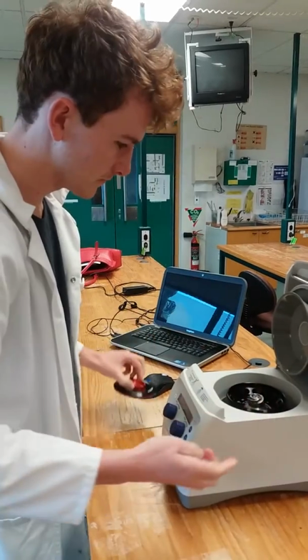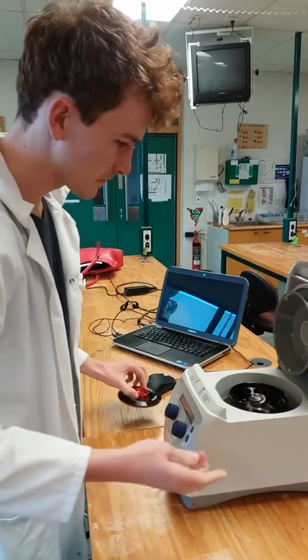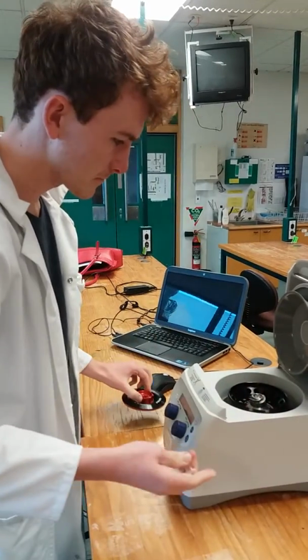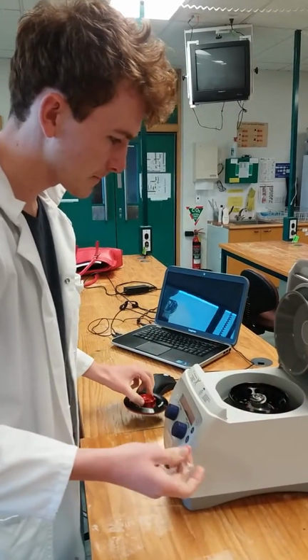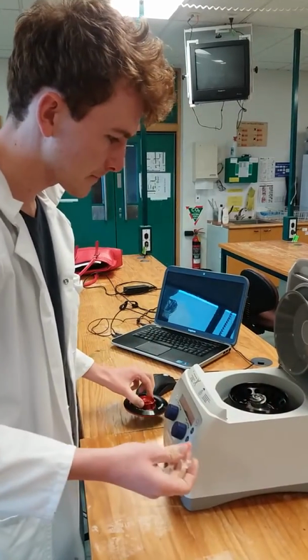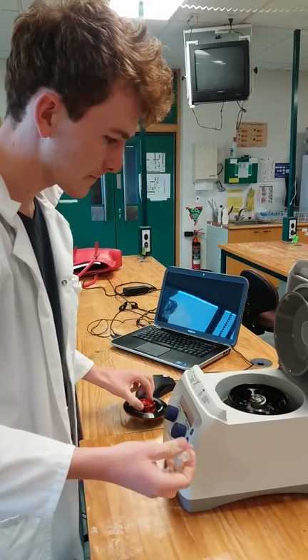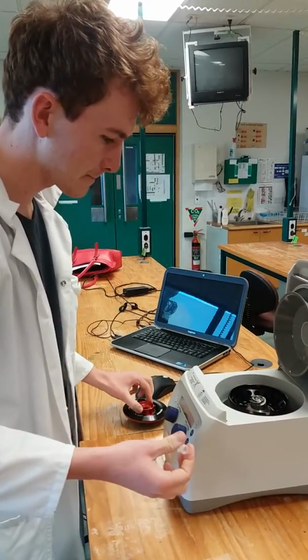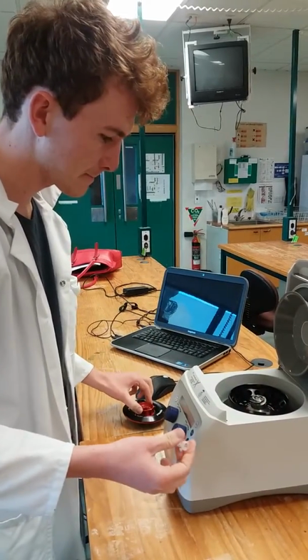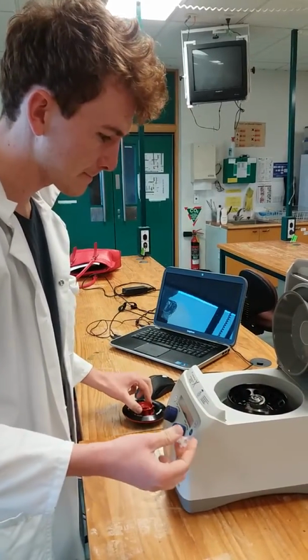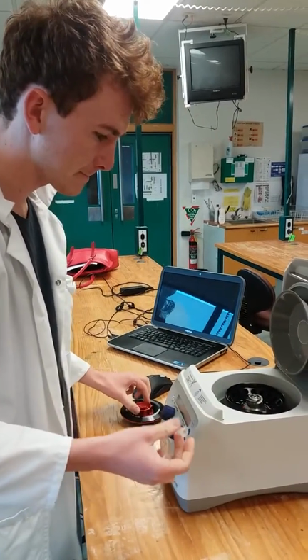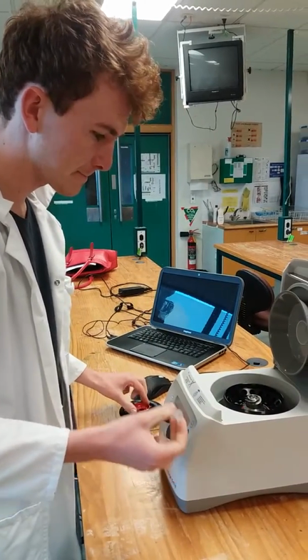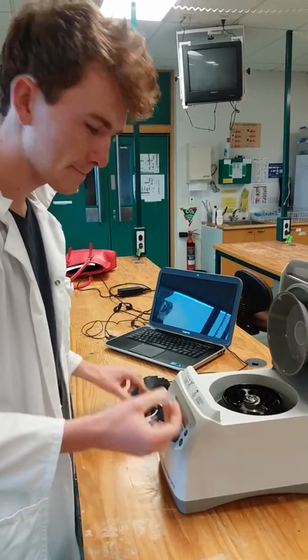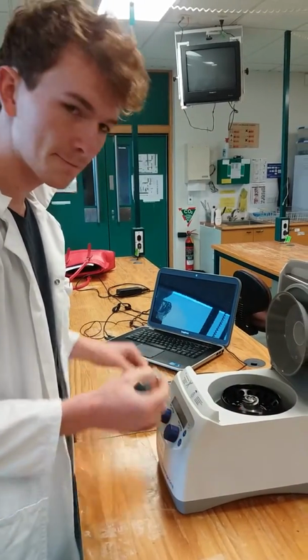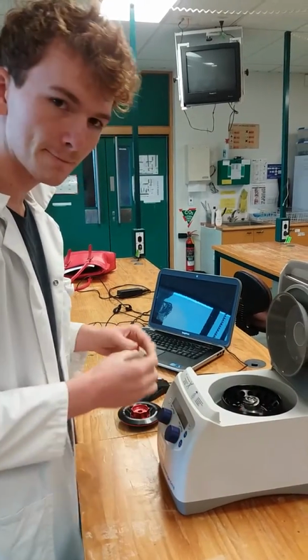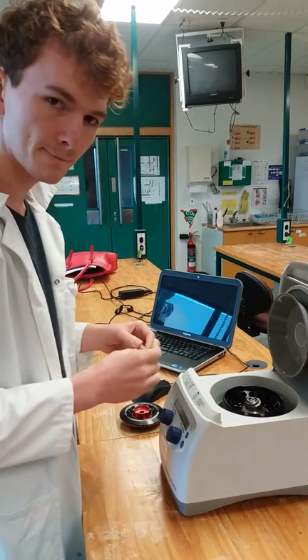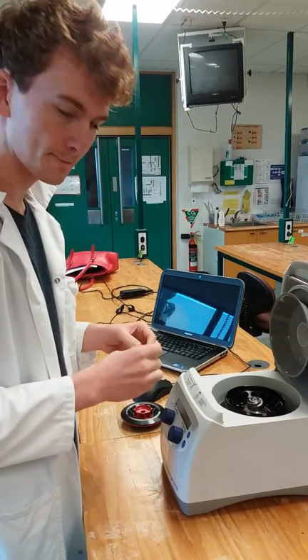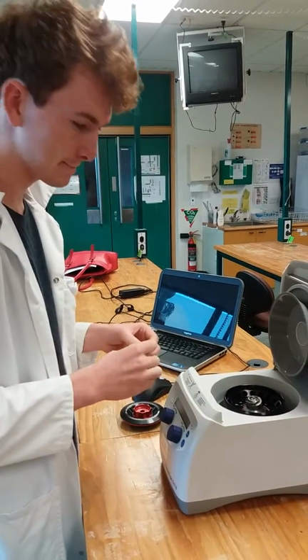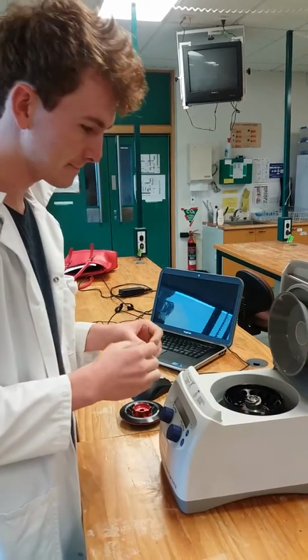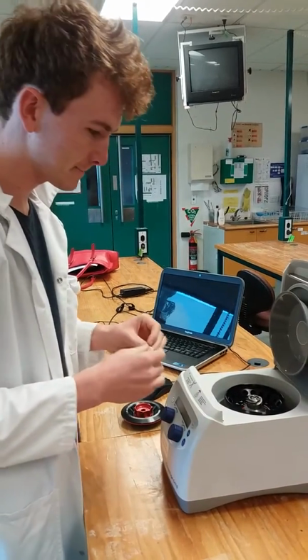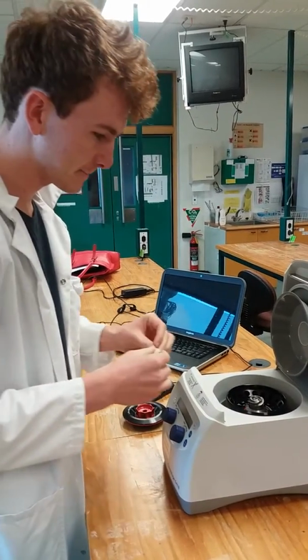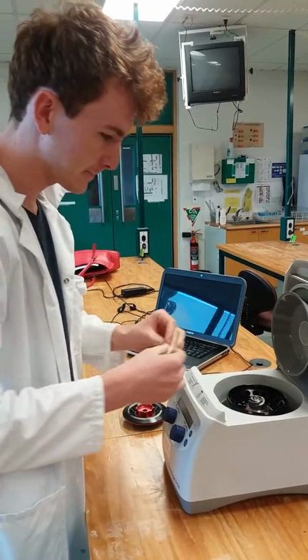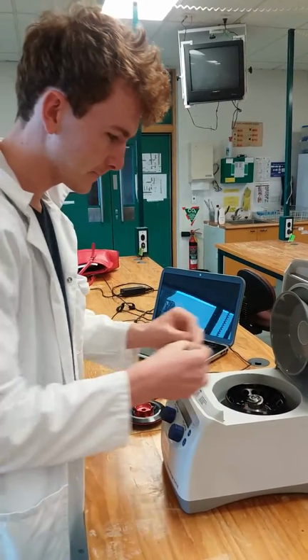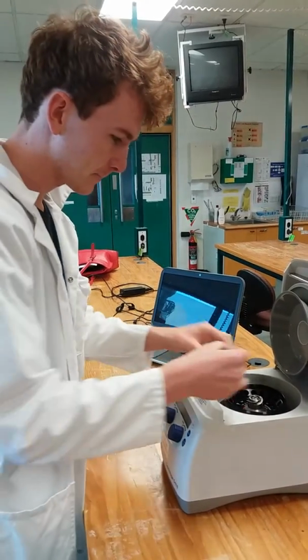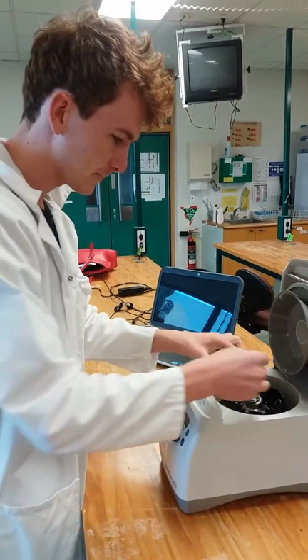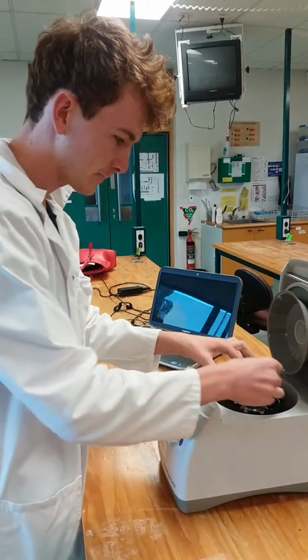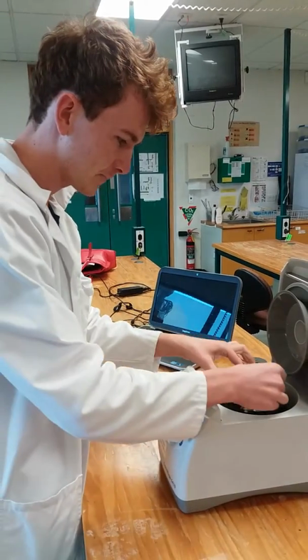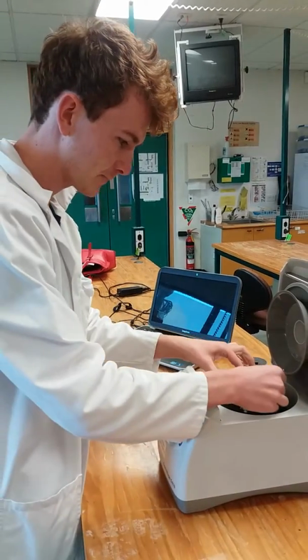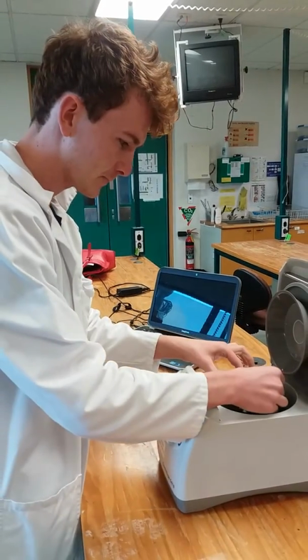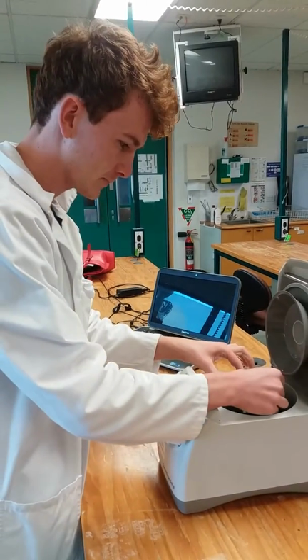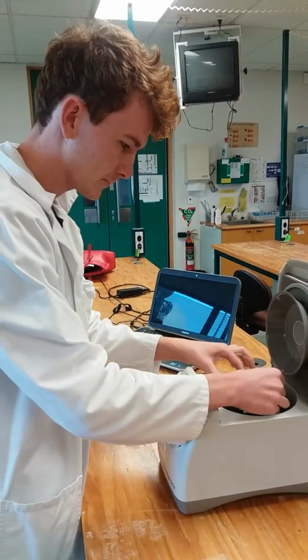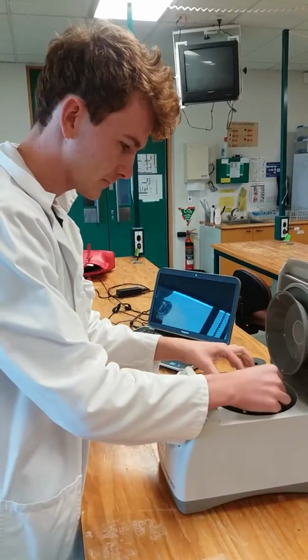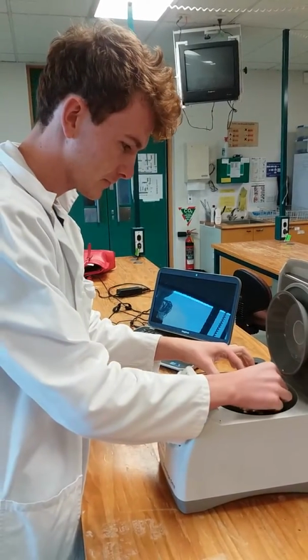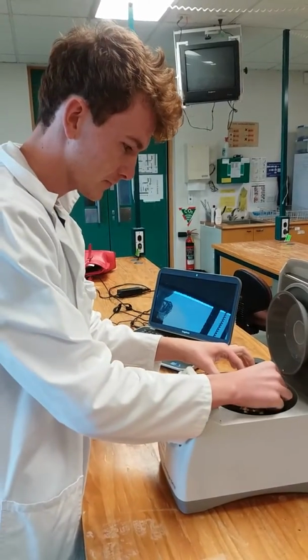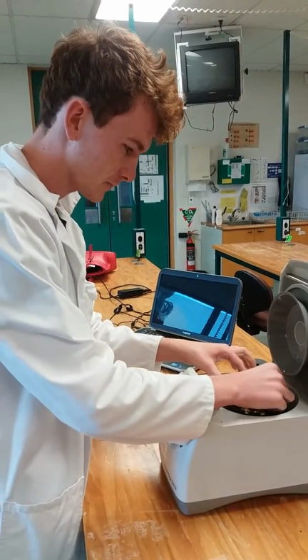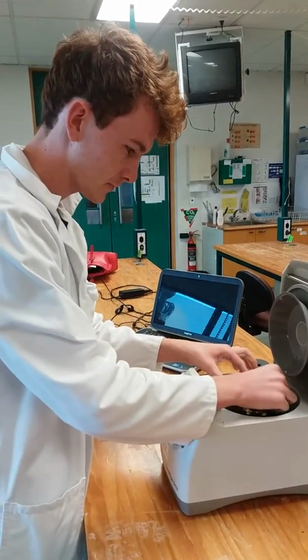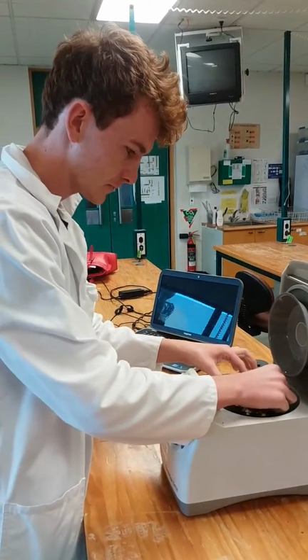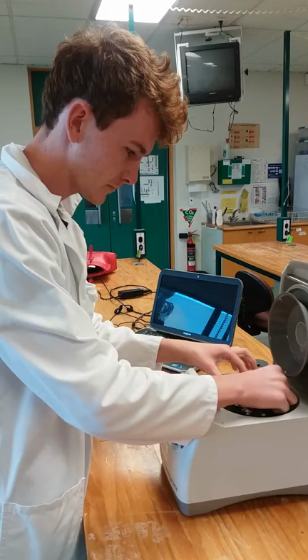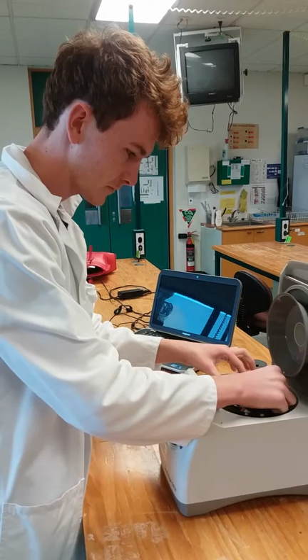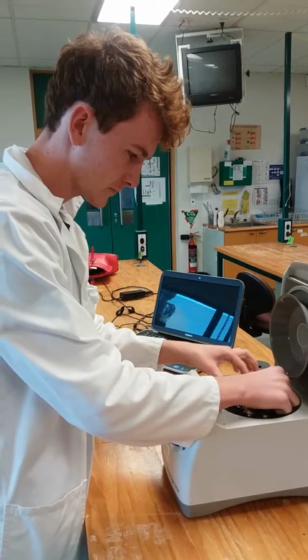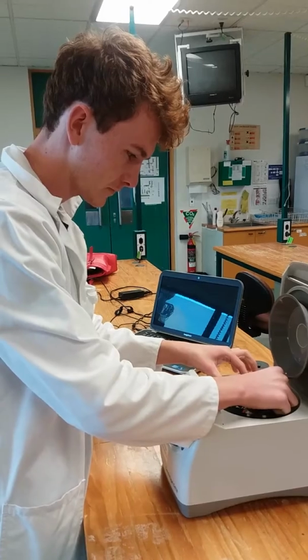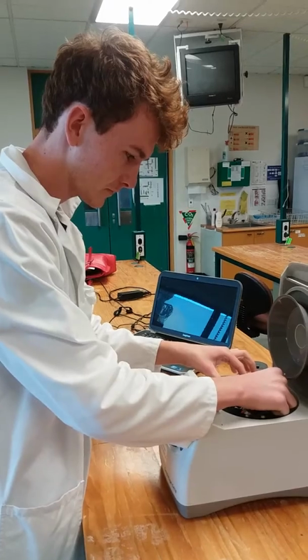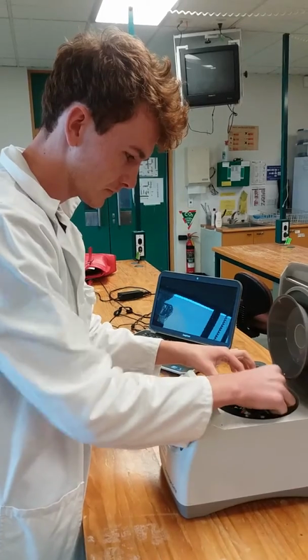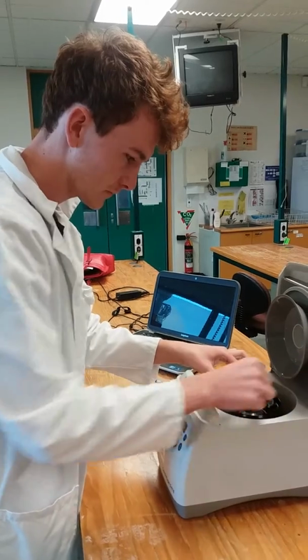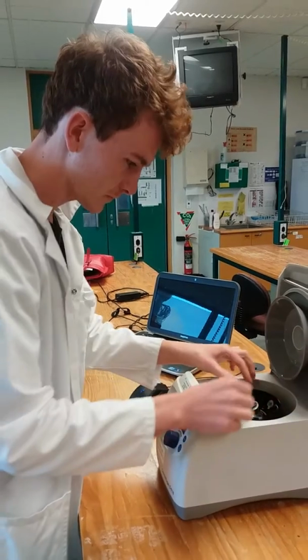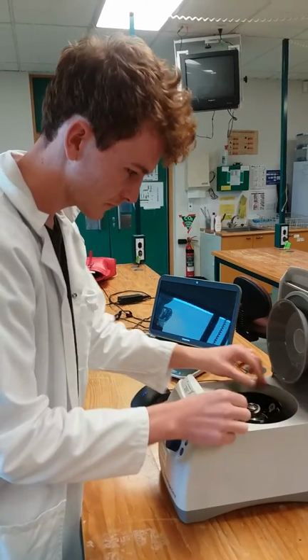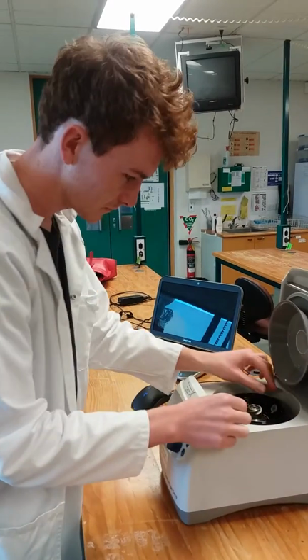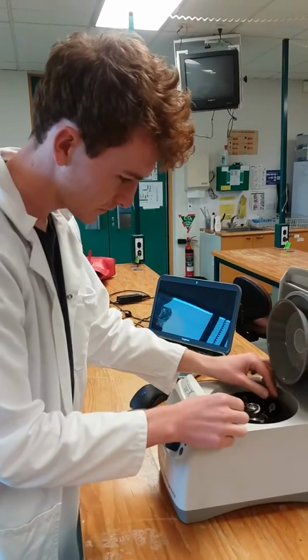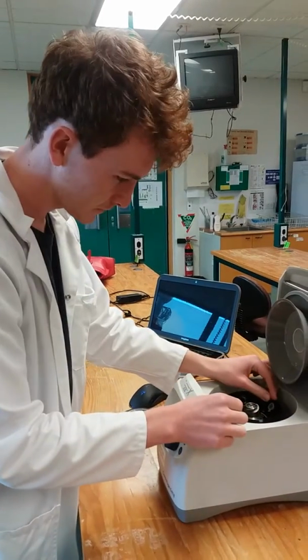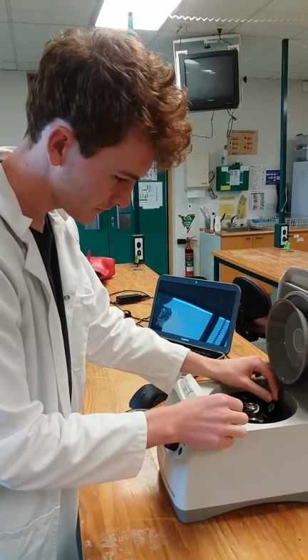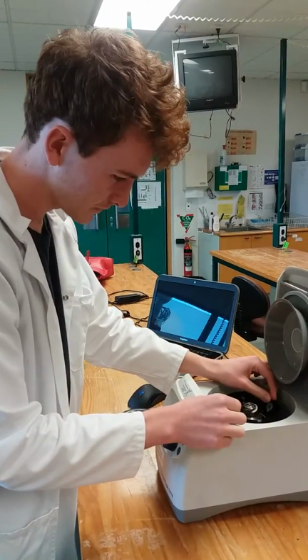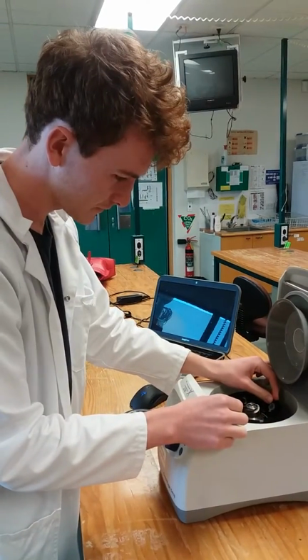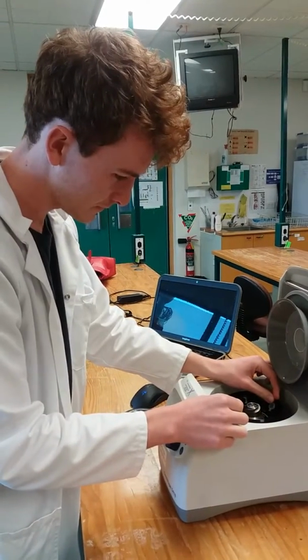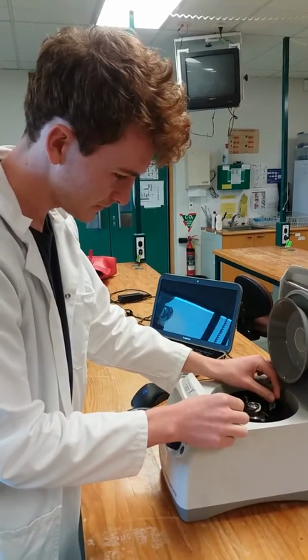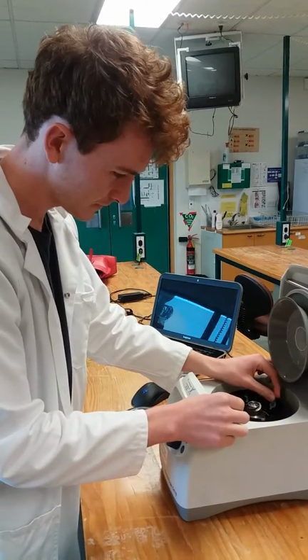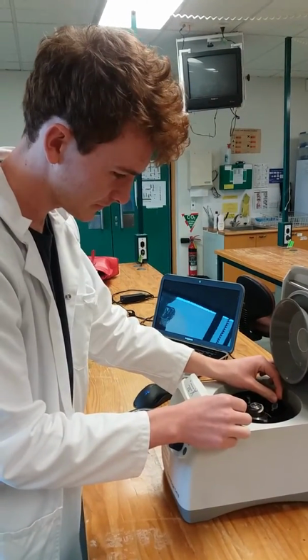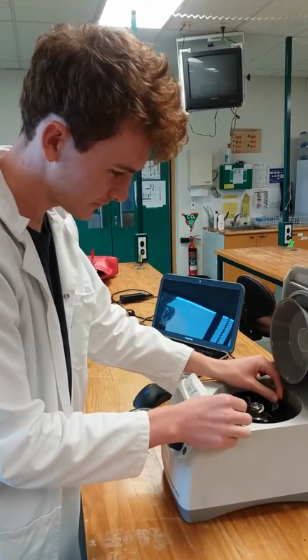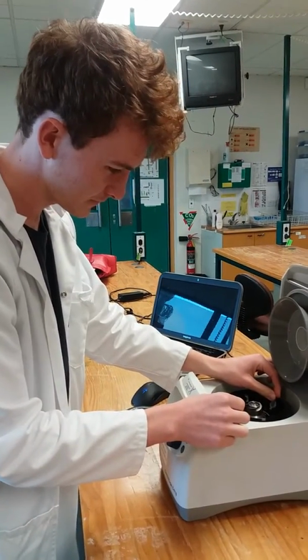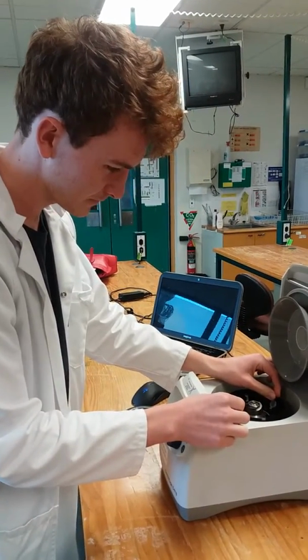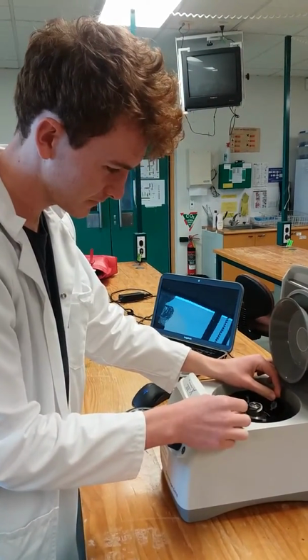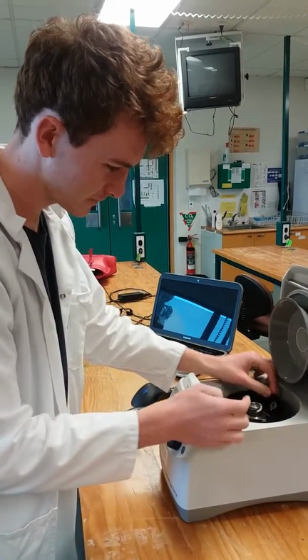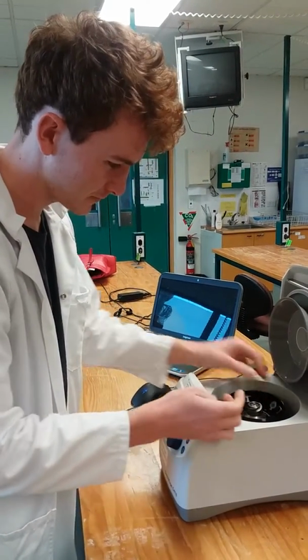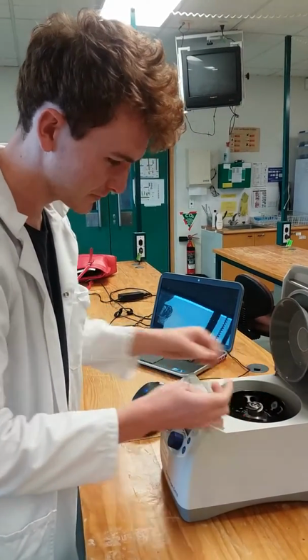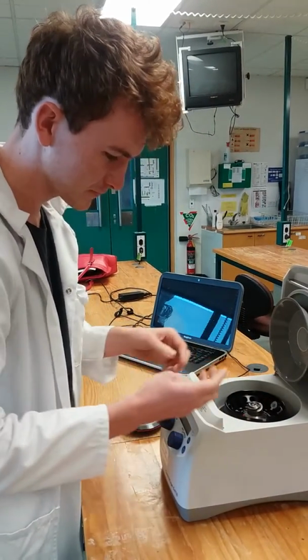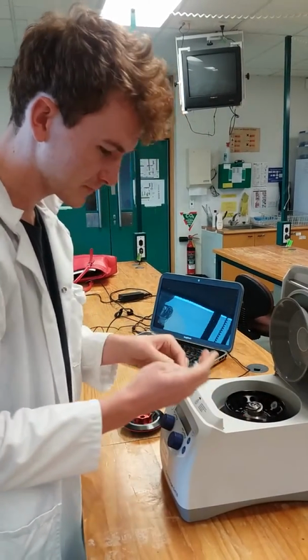Okay, so this is Theo setting up the centrifuge. He's got two samples. How does it work, Theo?